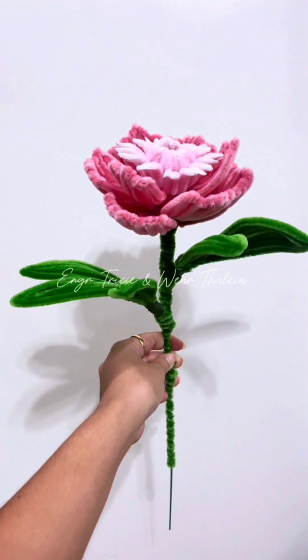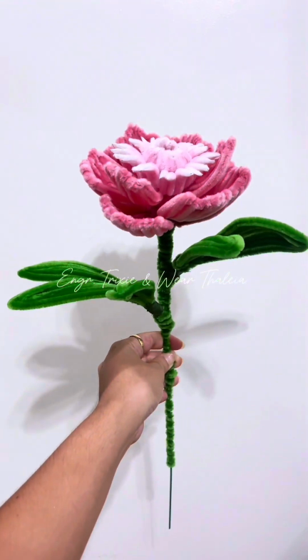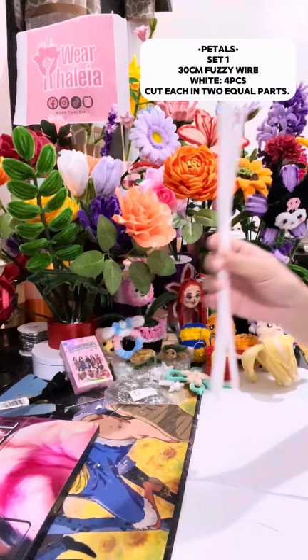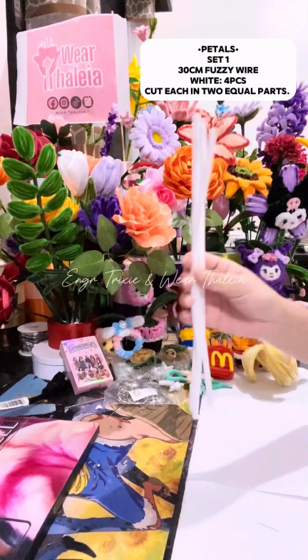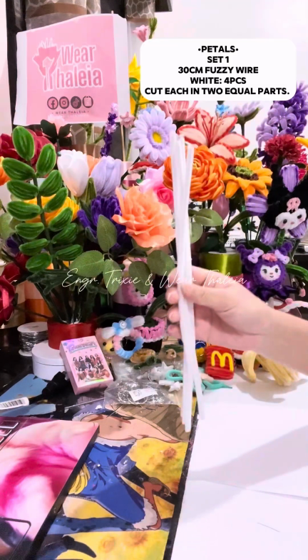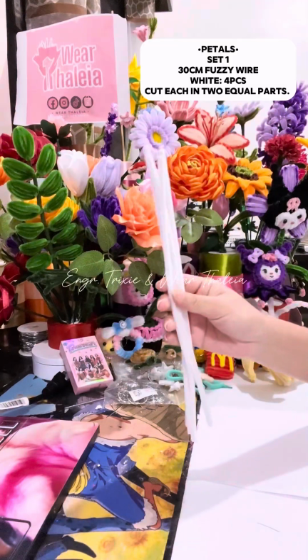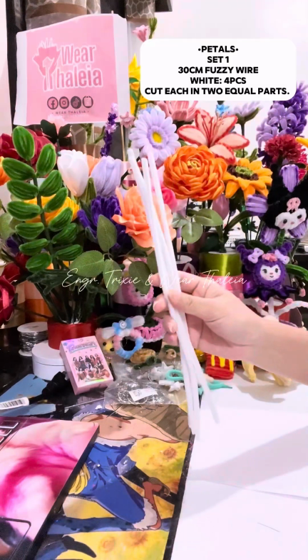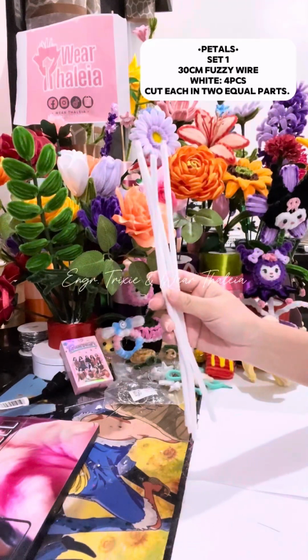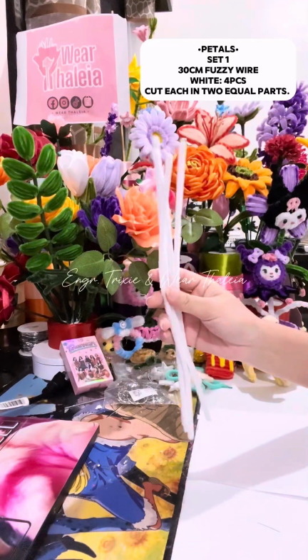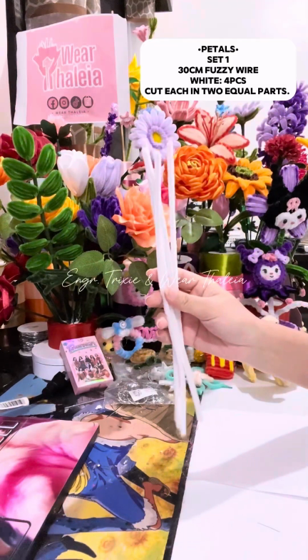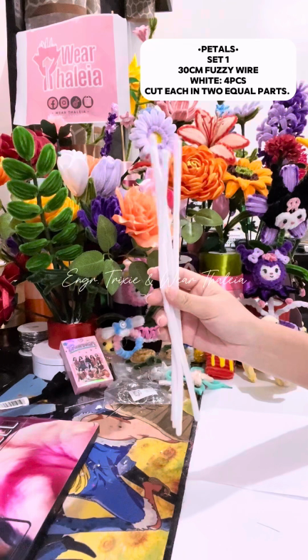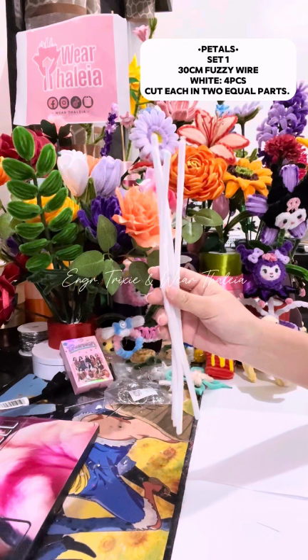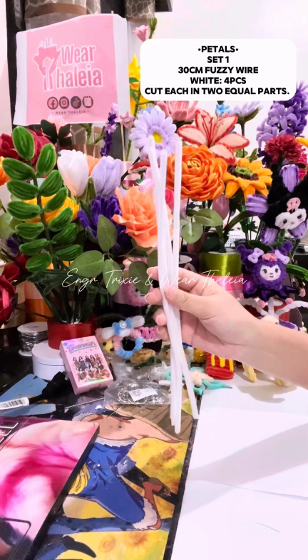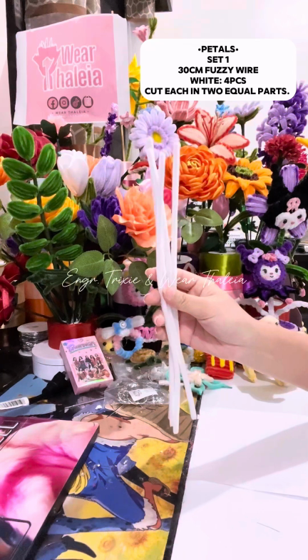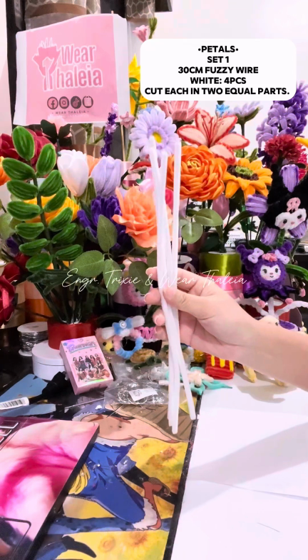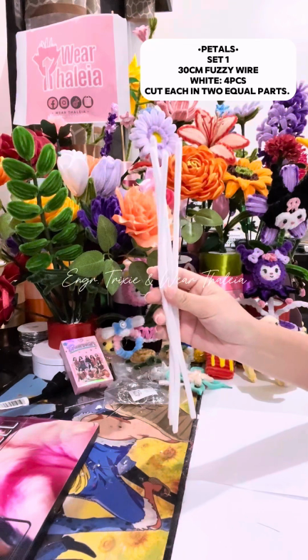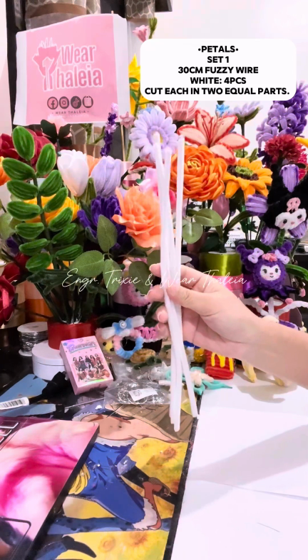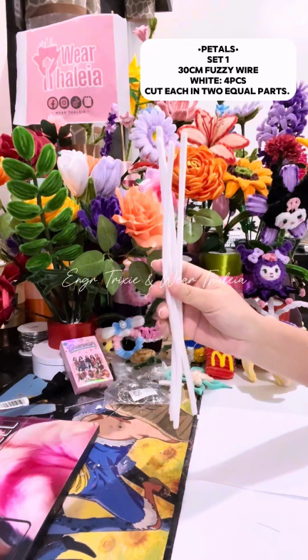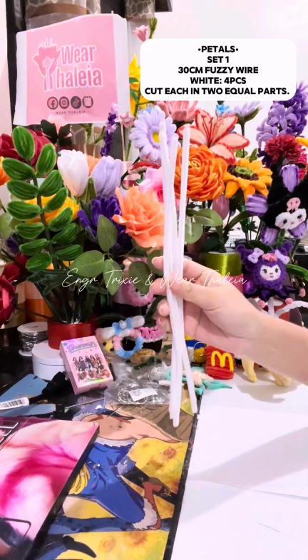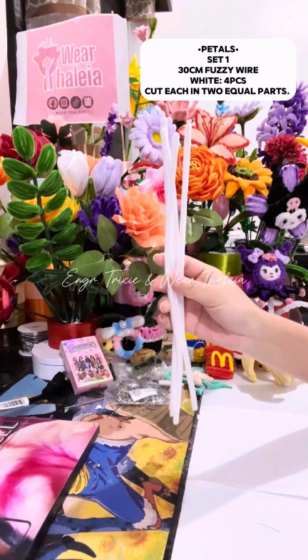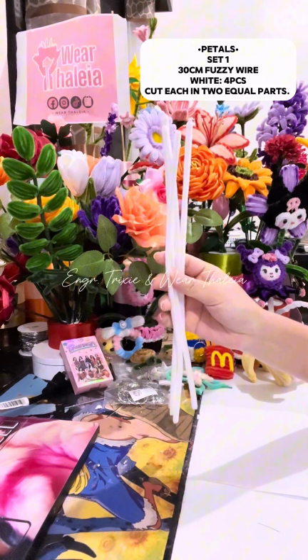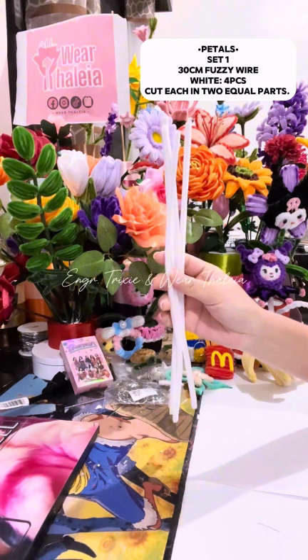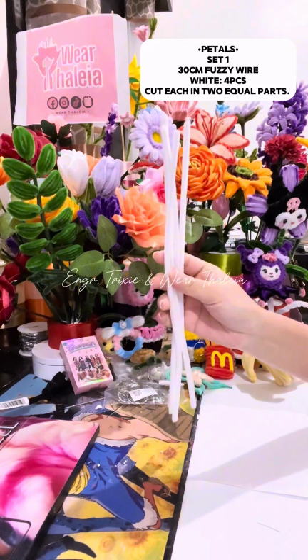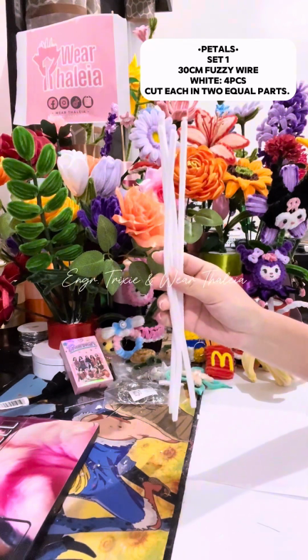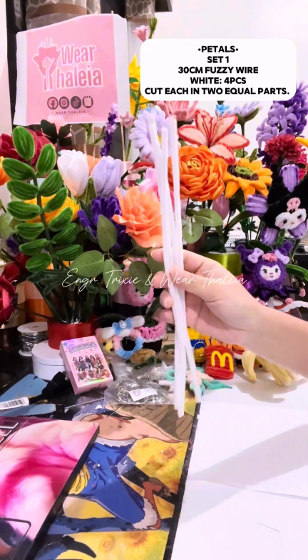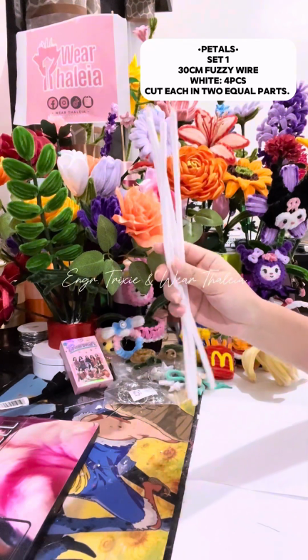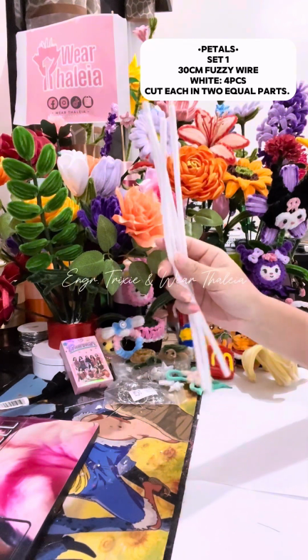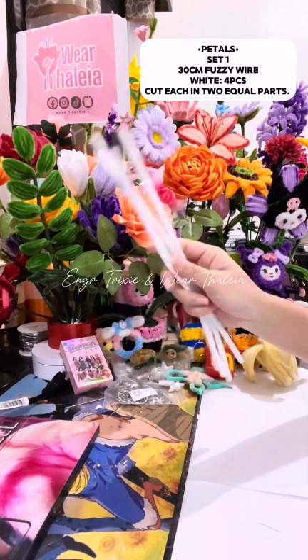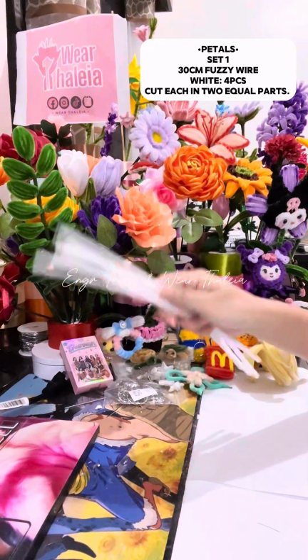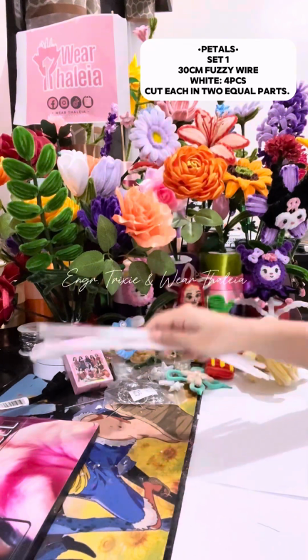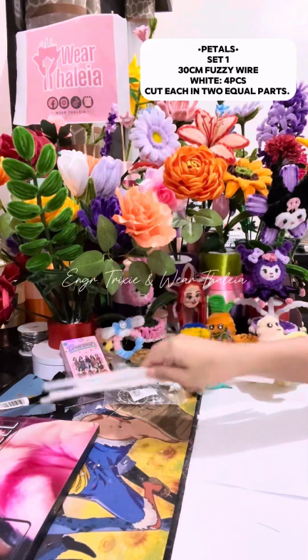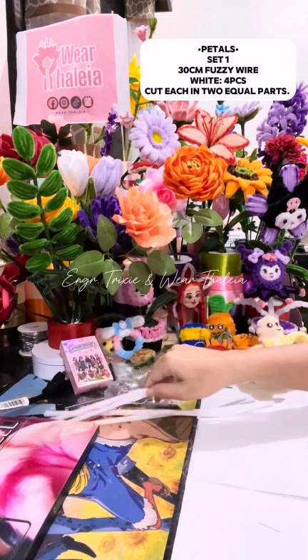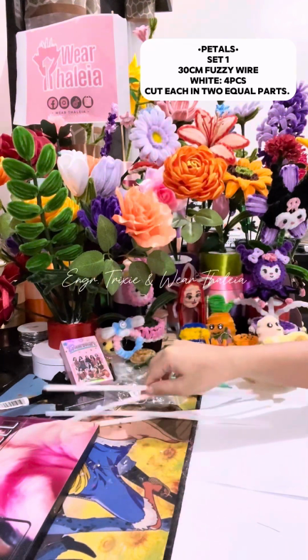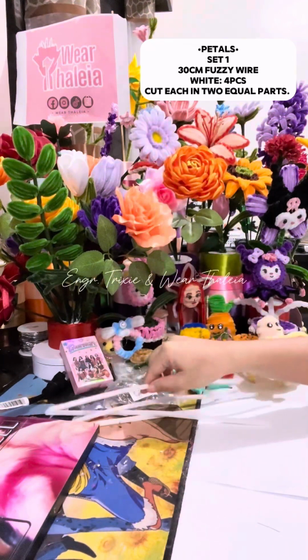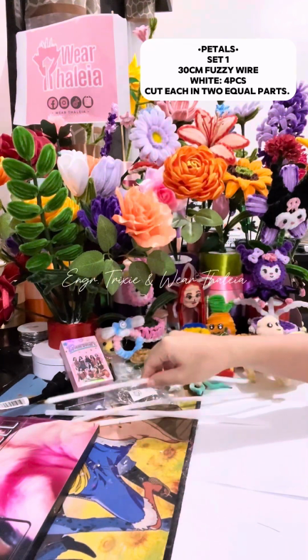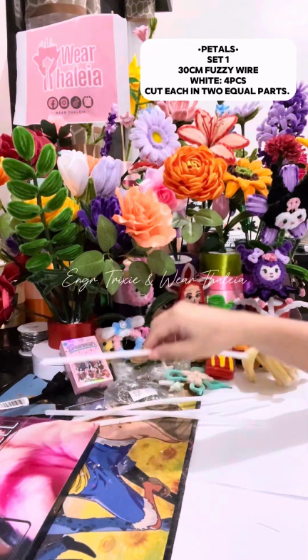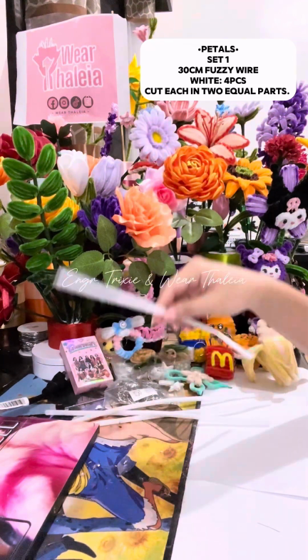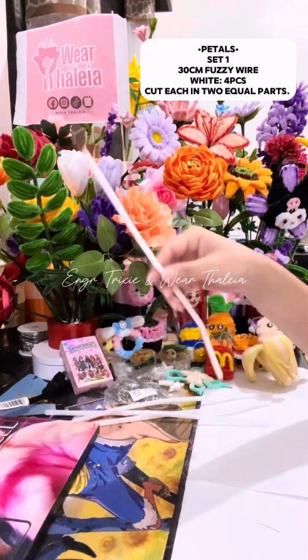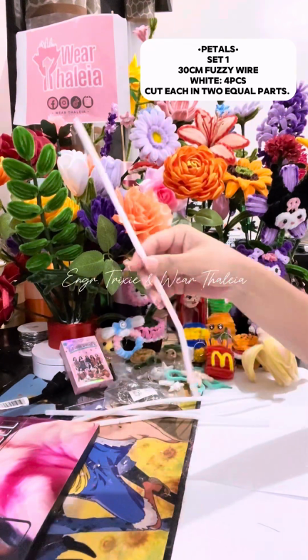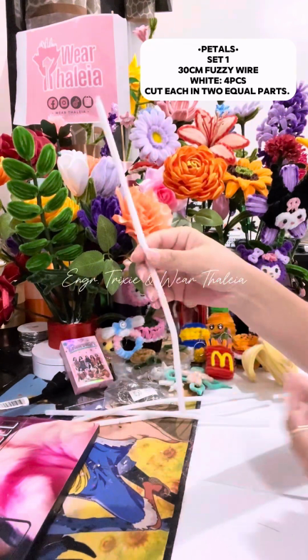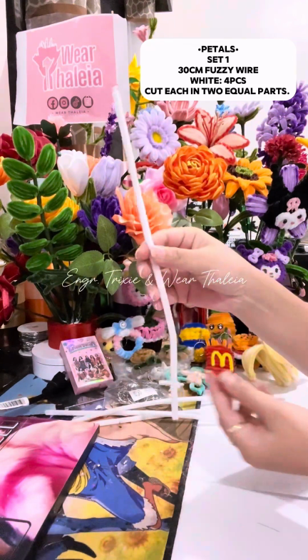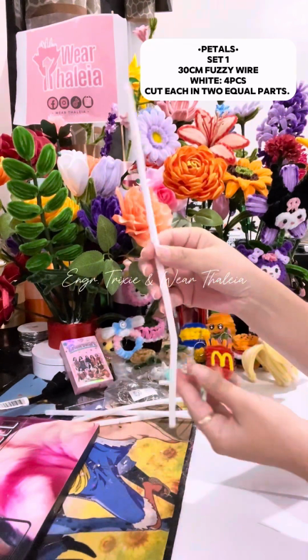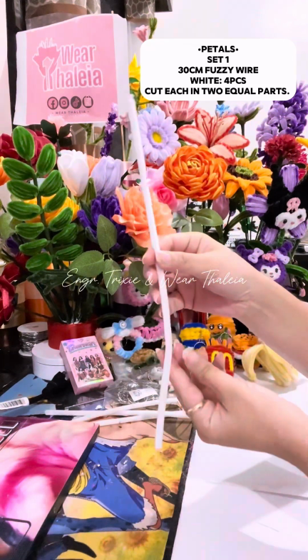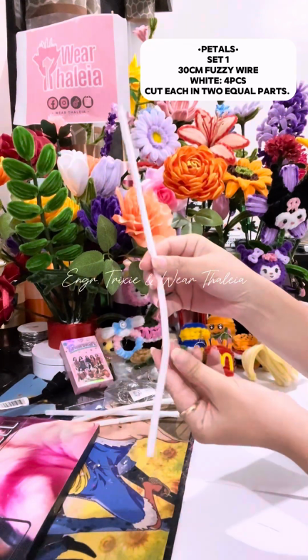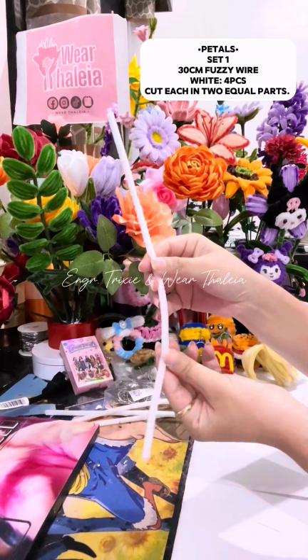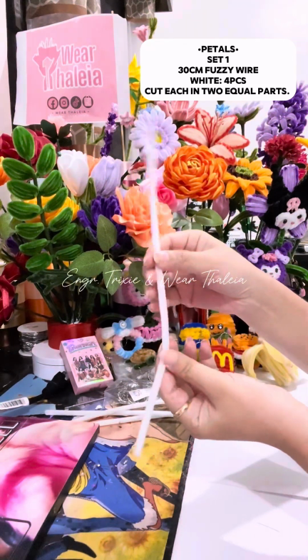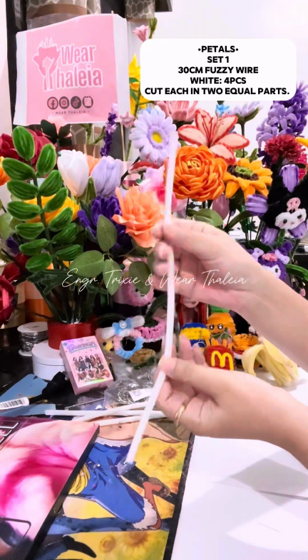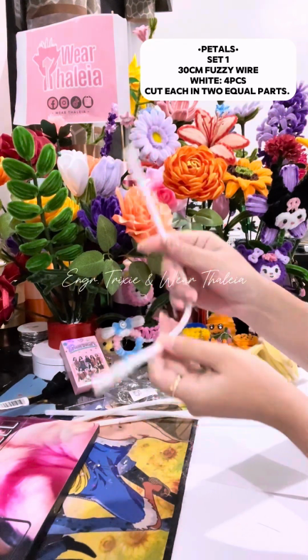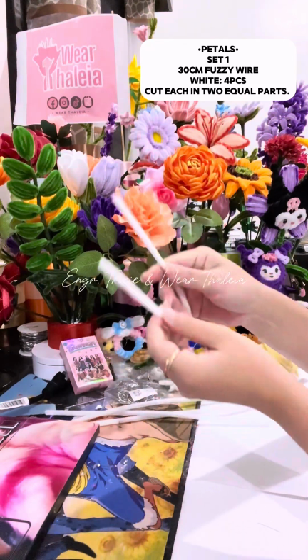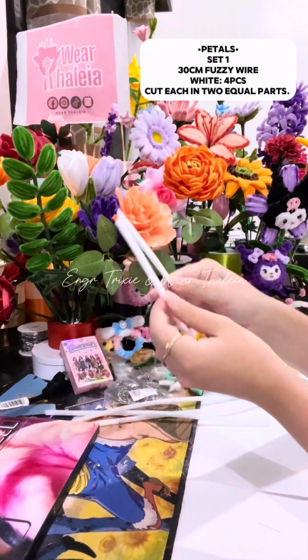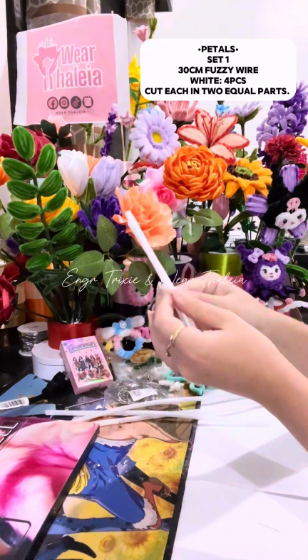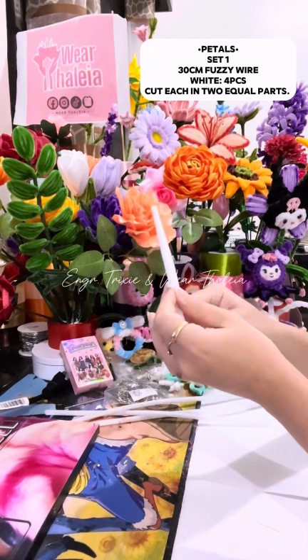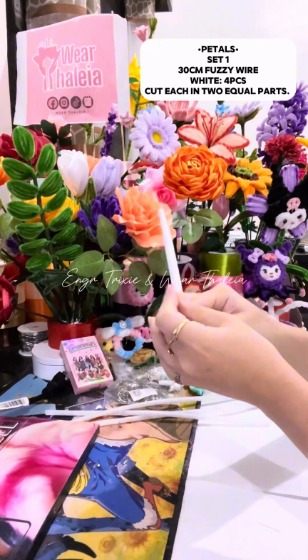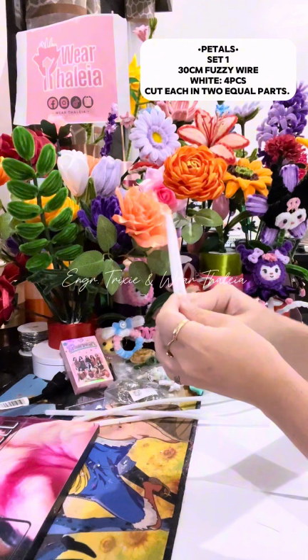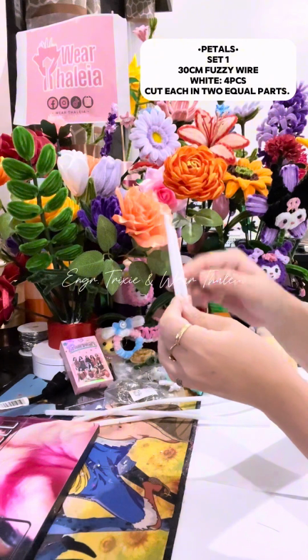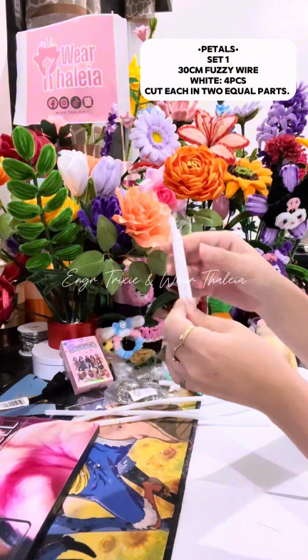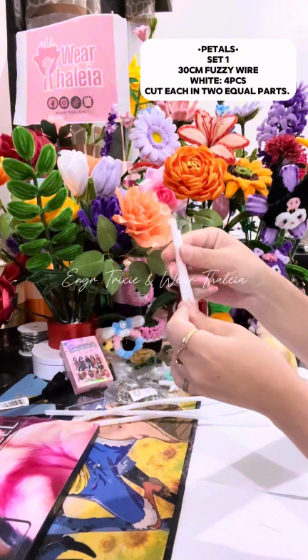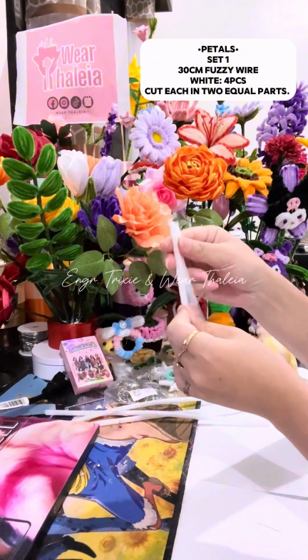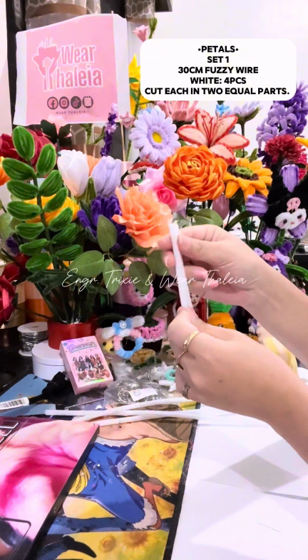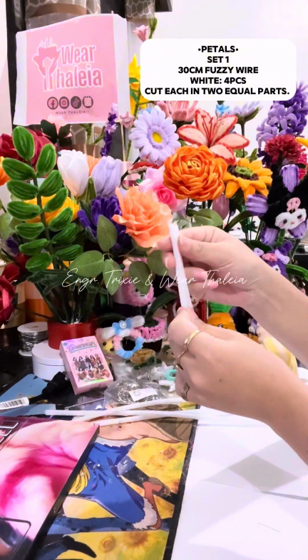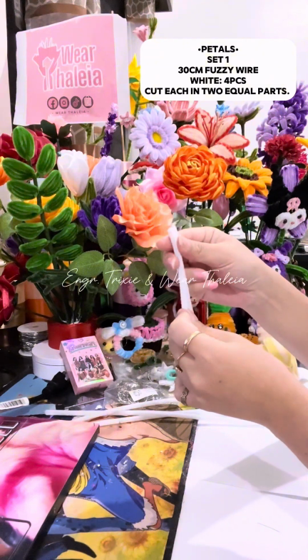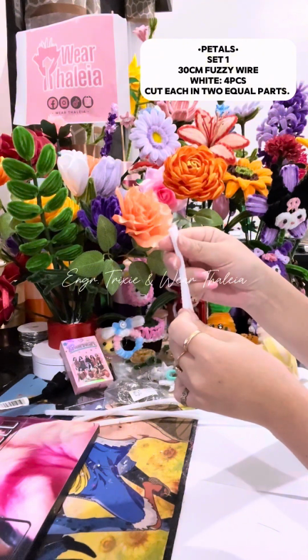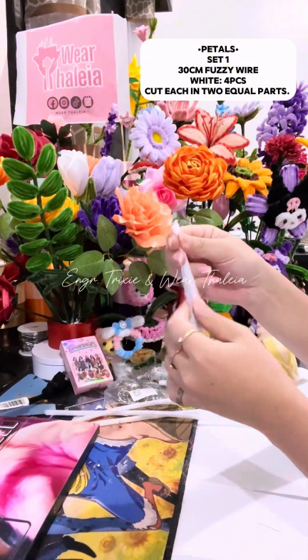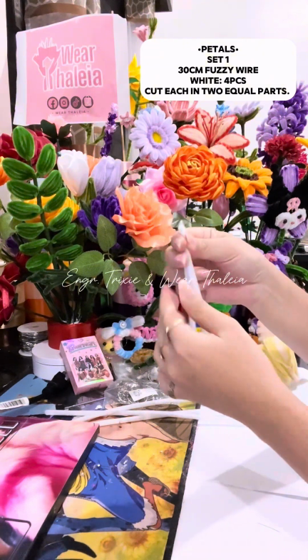To start, get 4 pieces of white fussy wires or pipe cleaners. To make the inner petals, get 1 fussy wire.